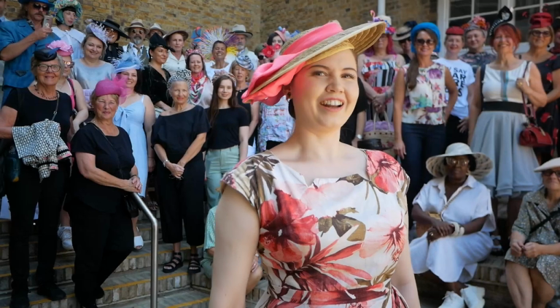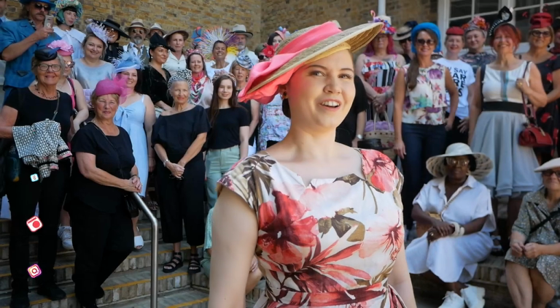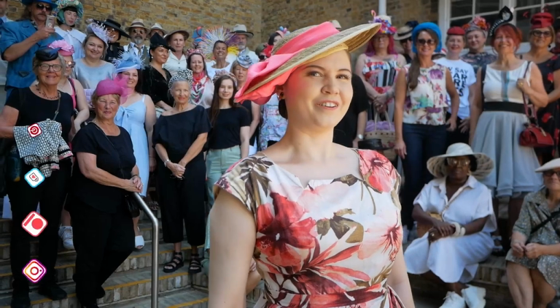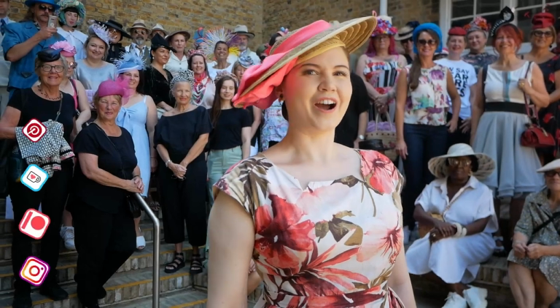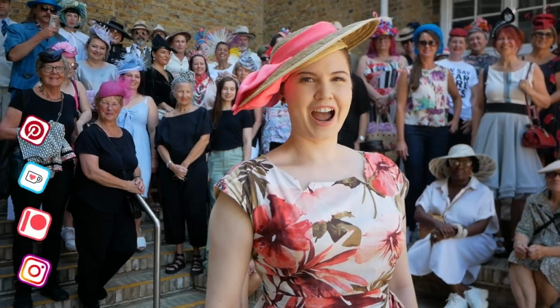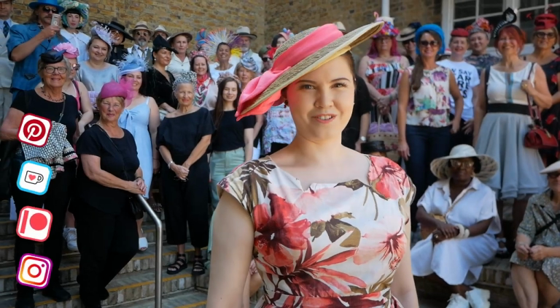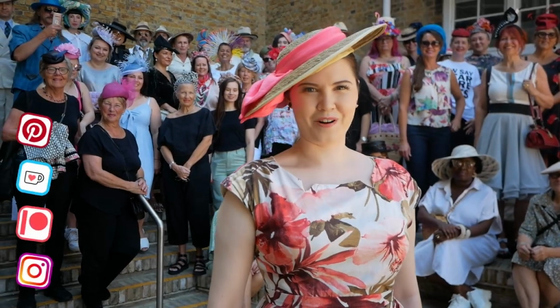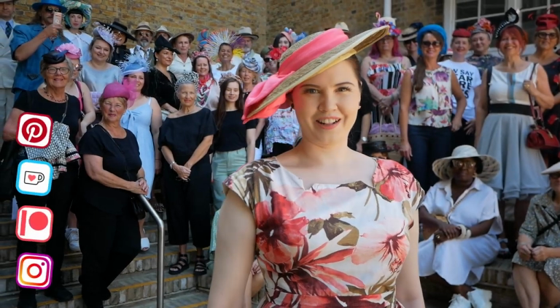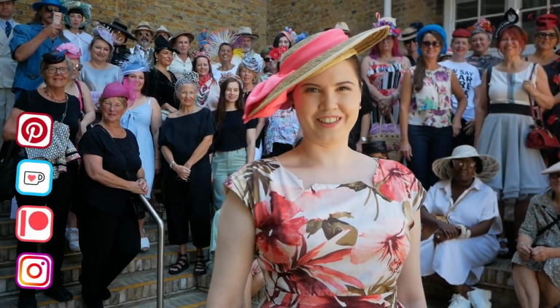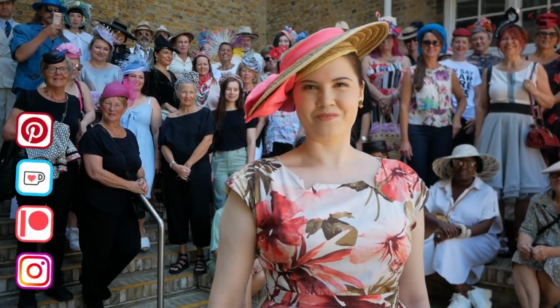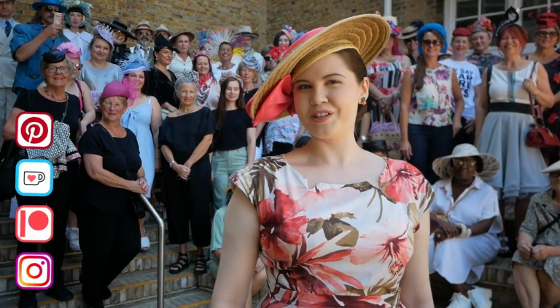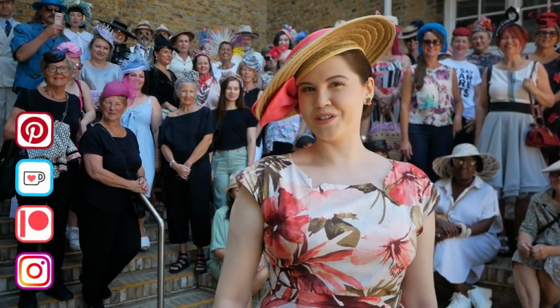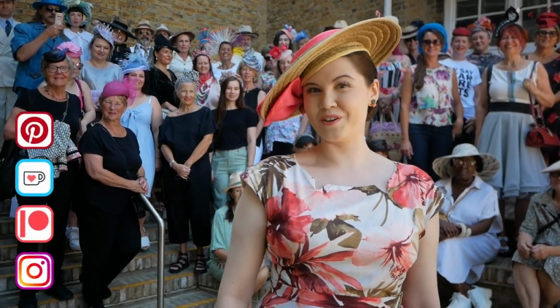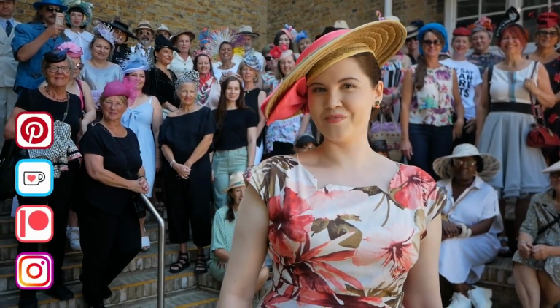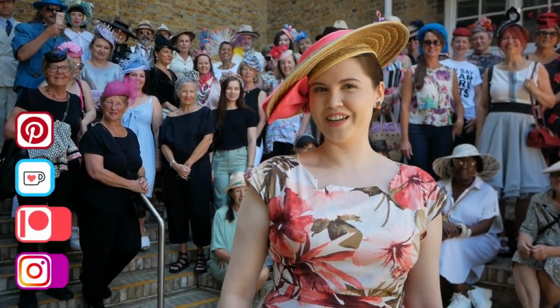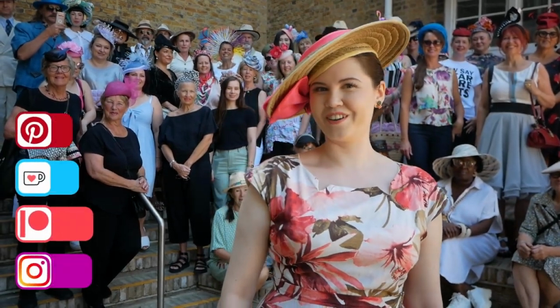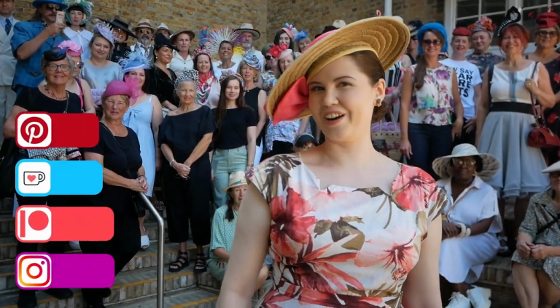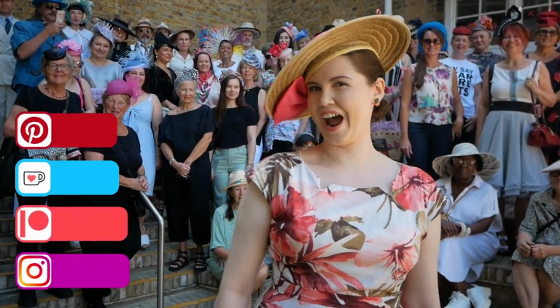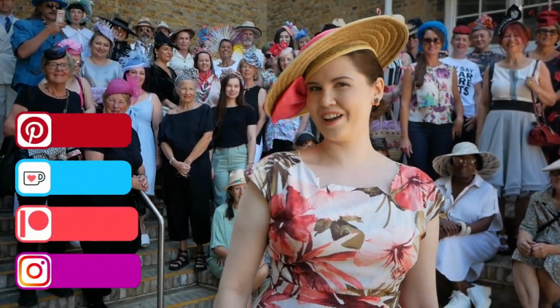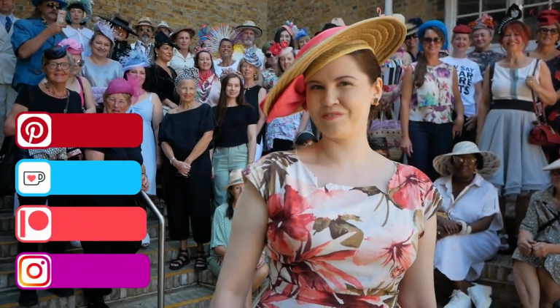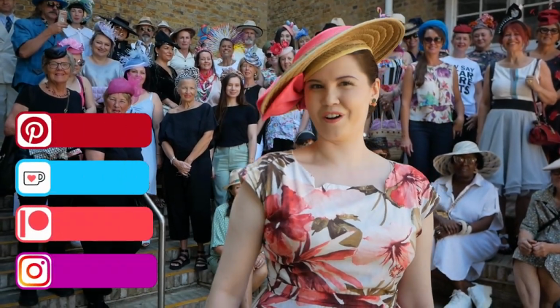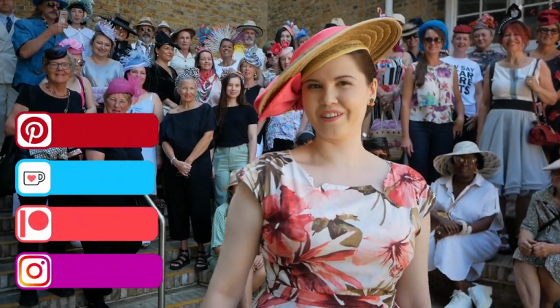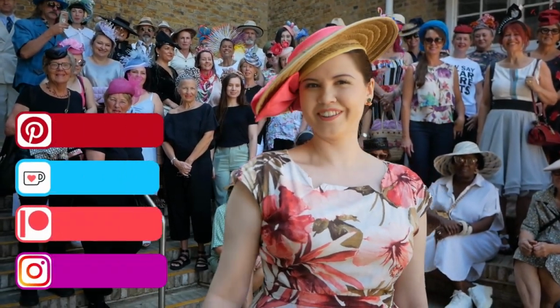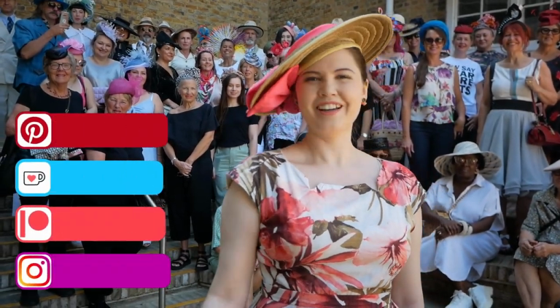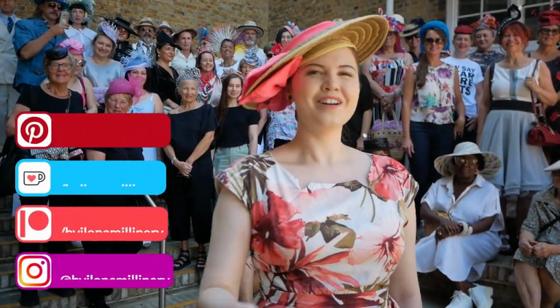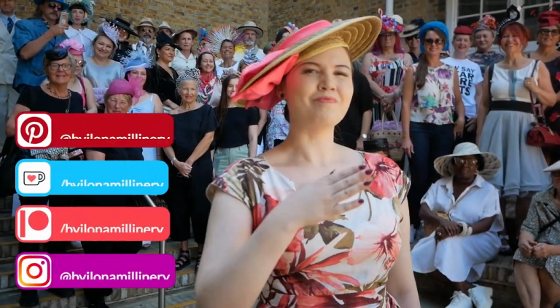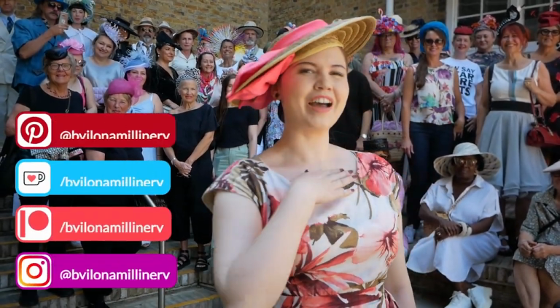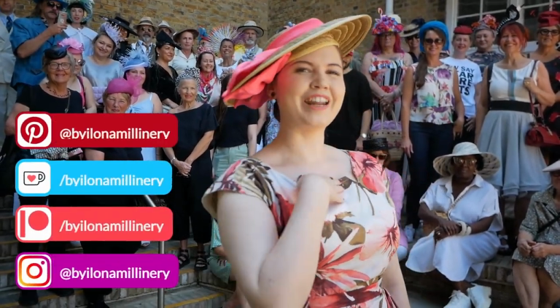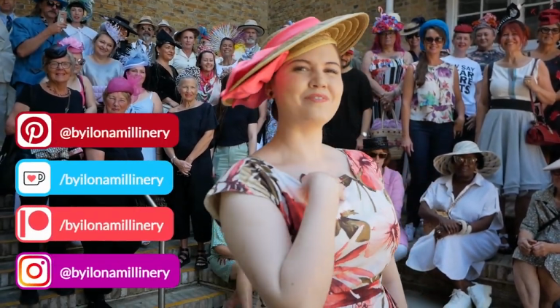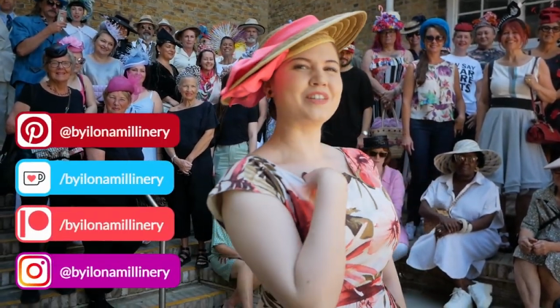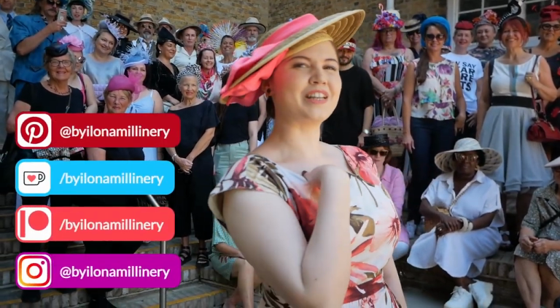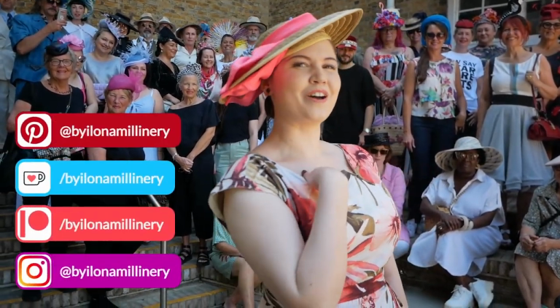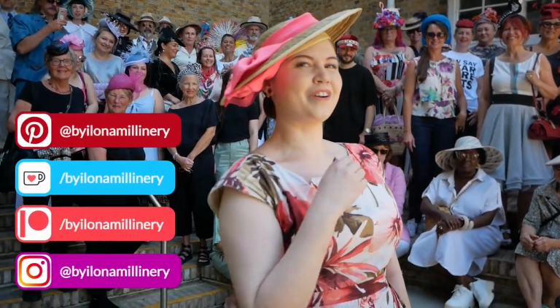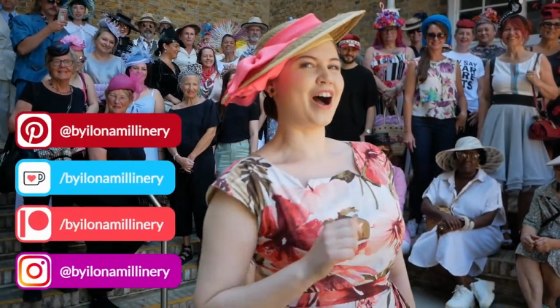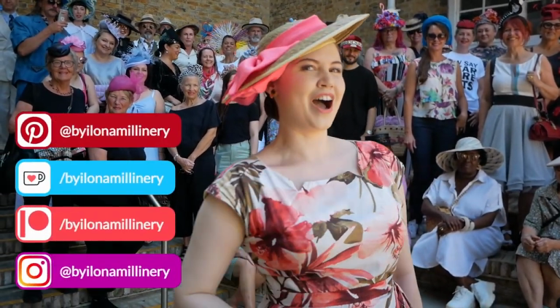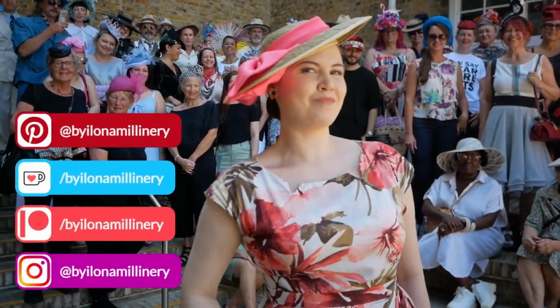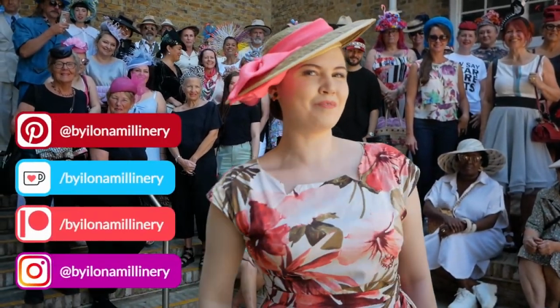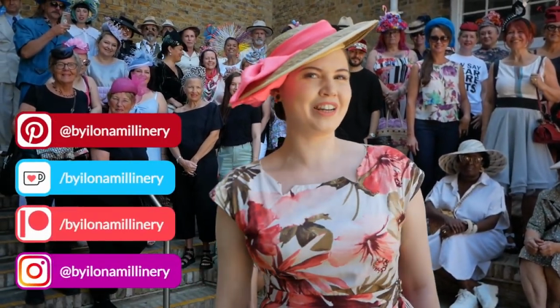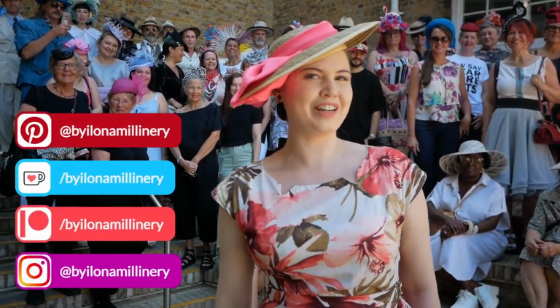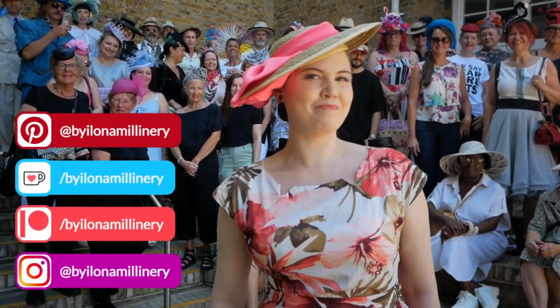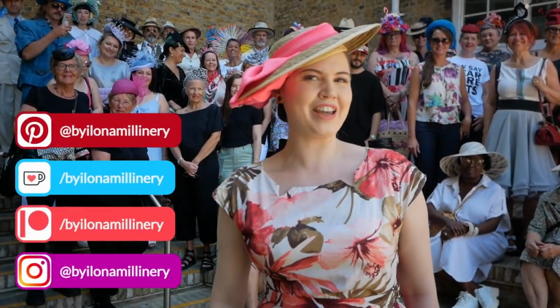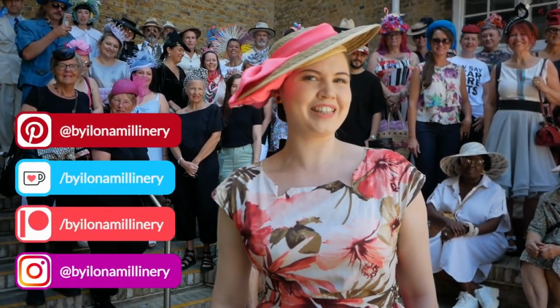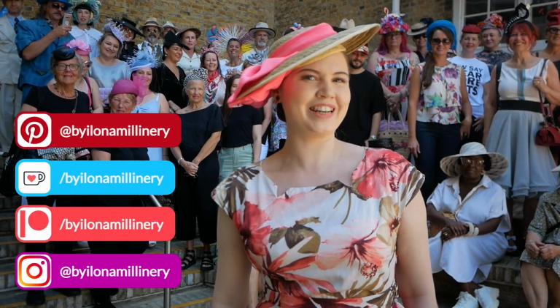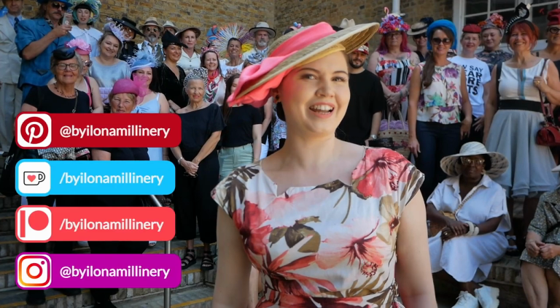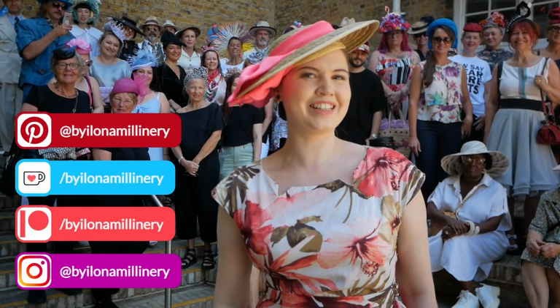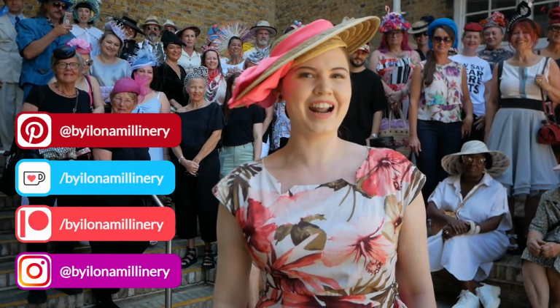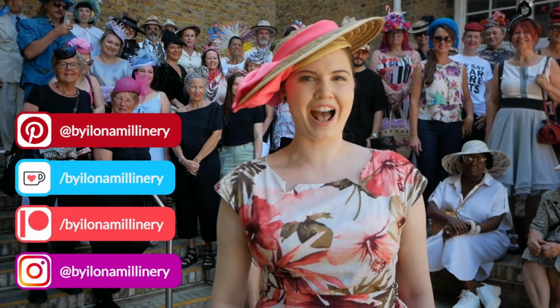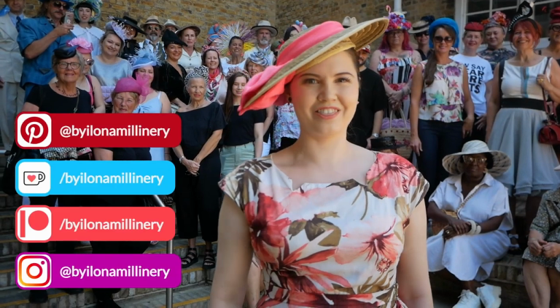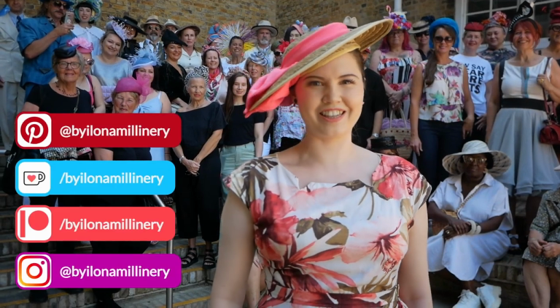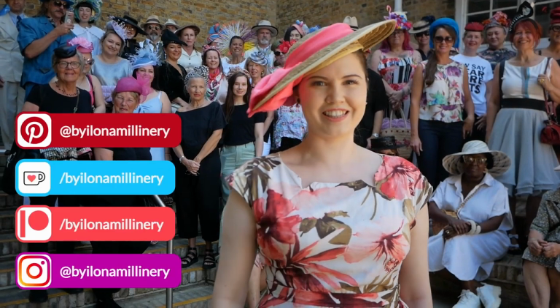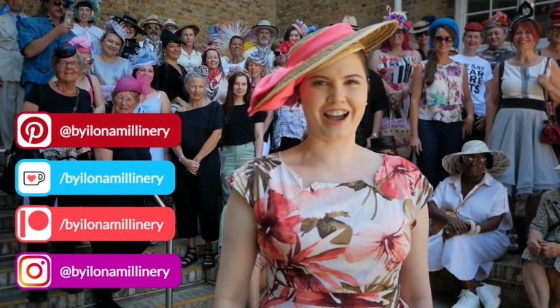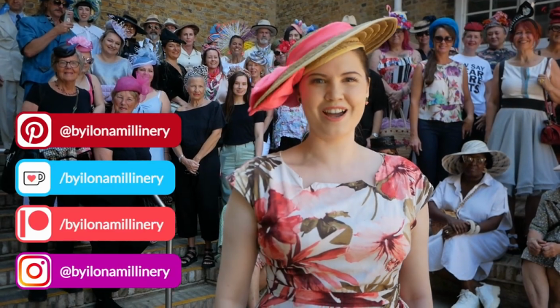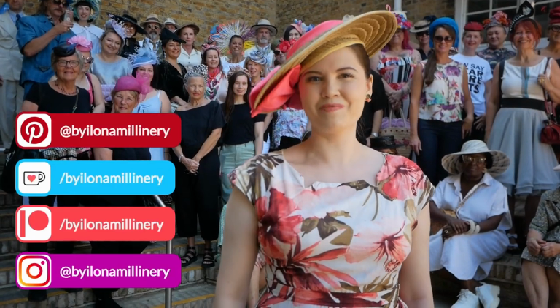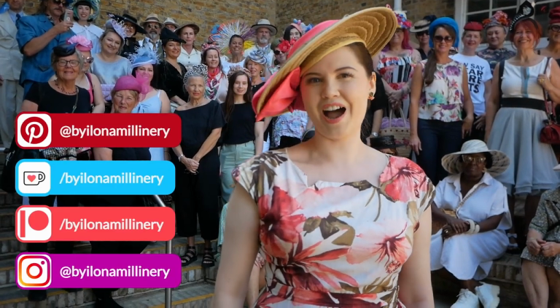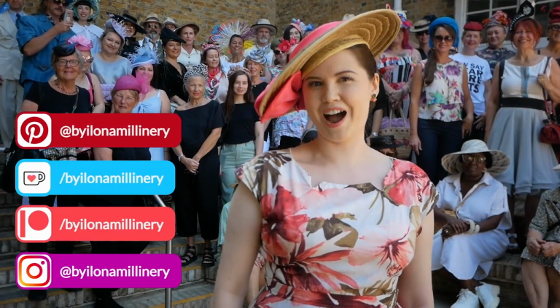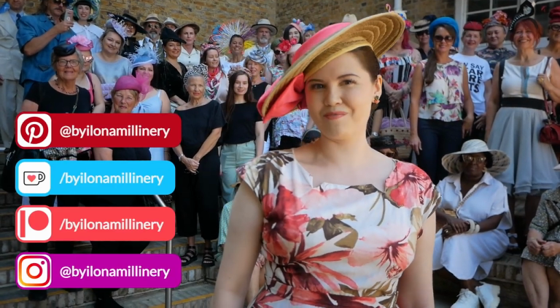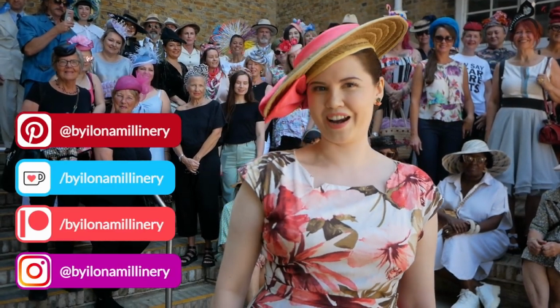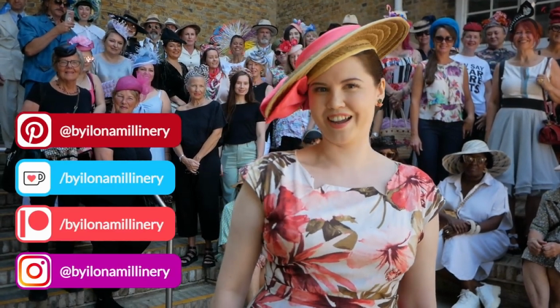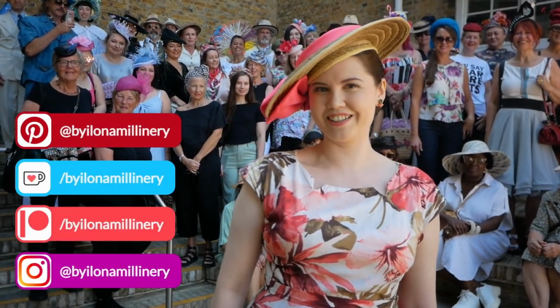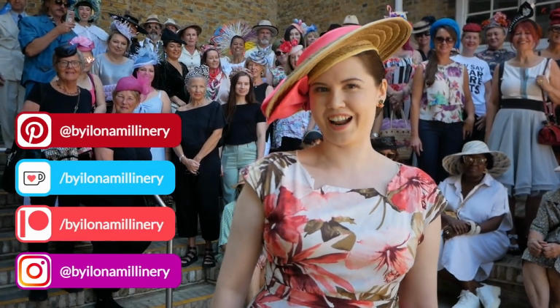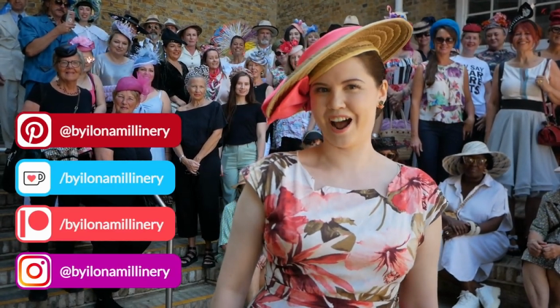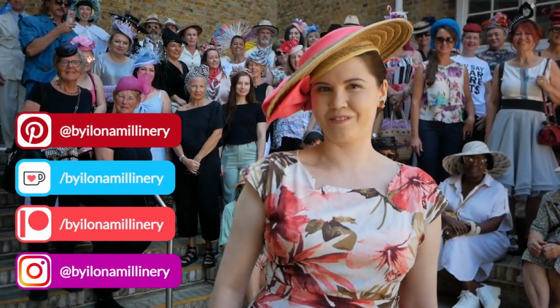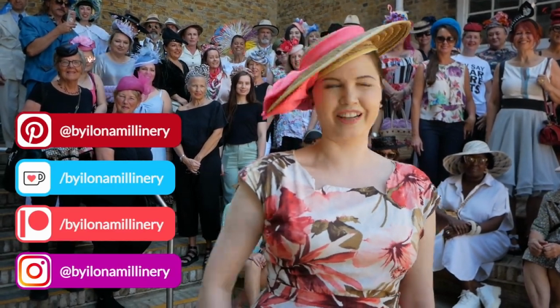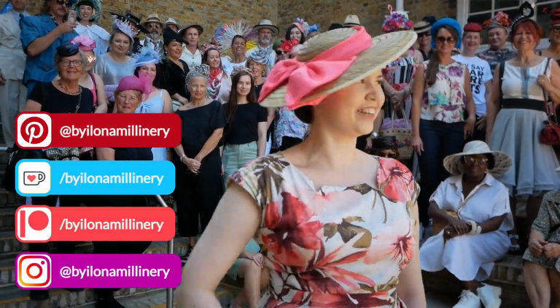Hello and welcome to a Millinery Hat vlog. My name is Ilona, I'm a milliner based in London and this time I'm at London Hat Week.